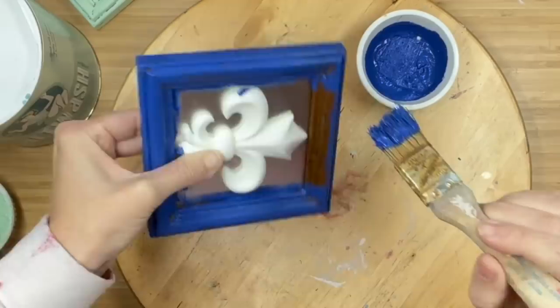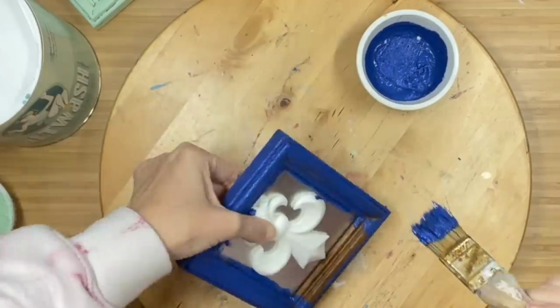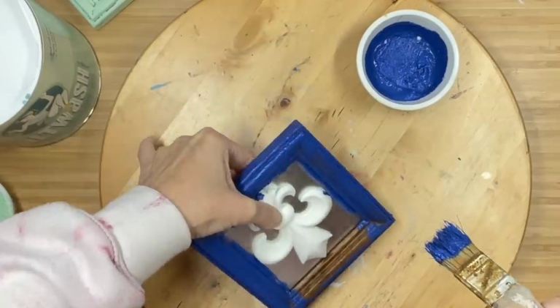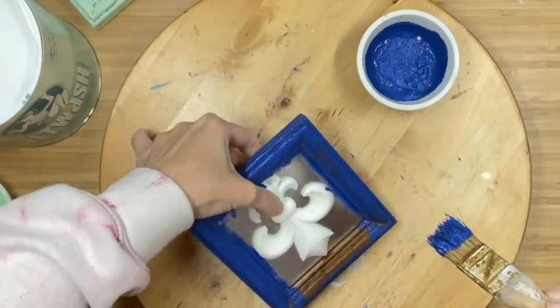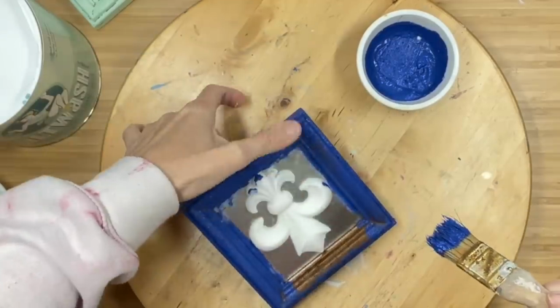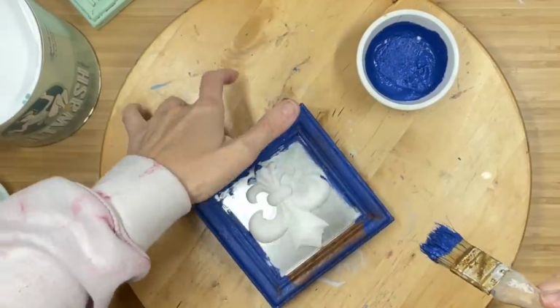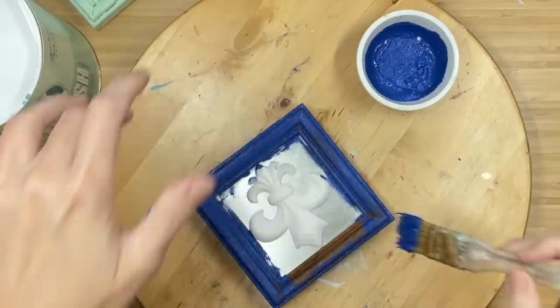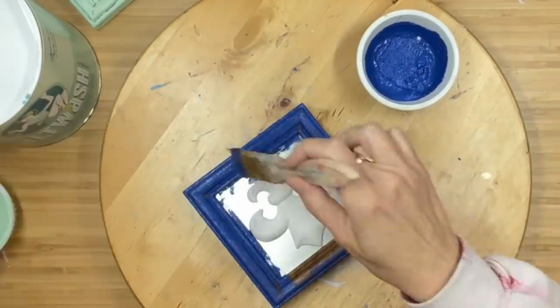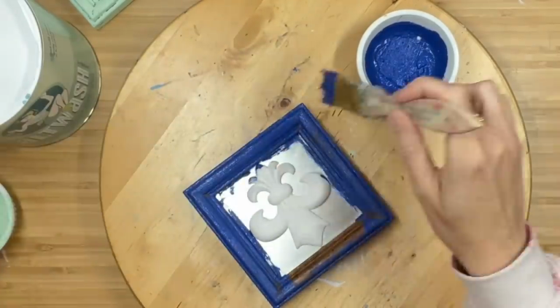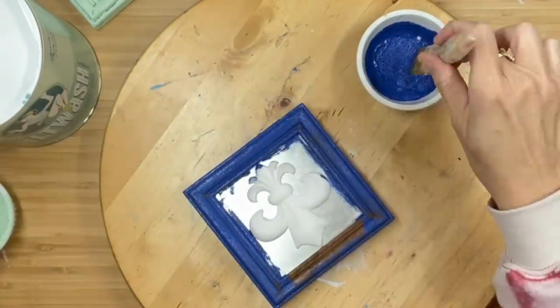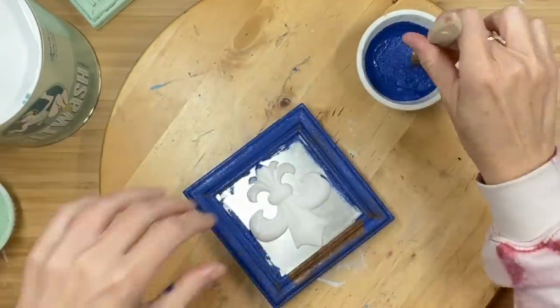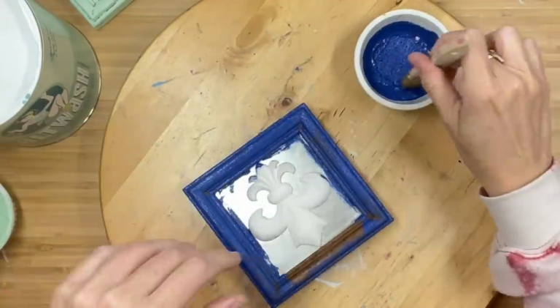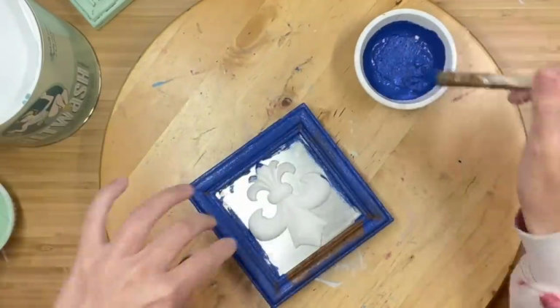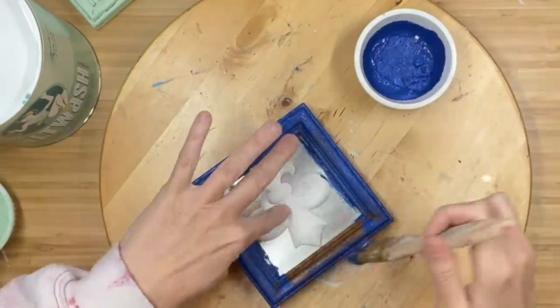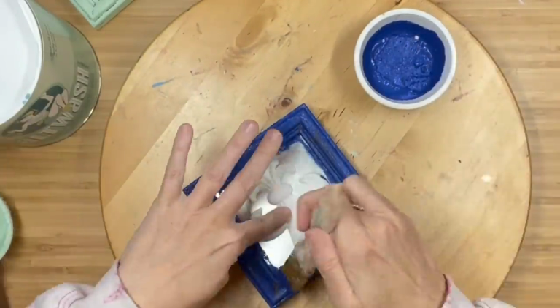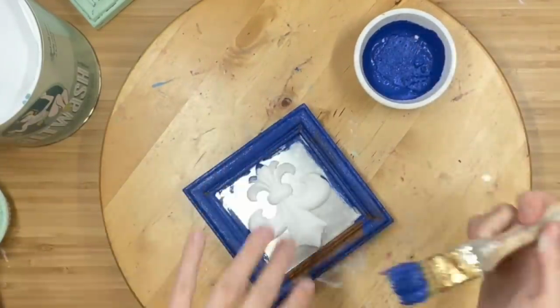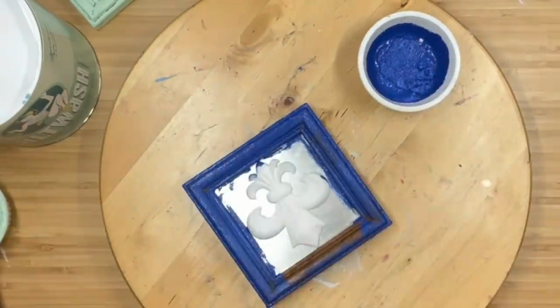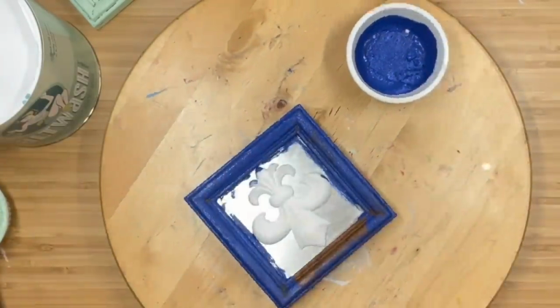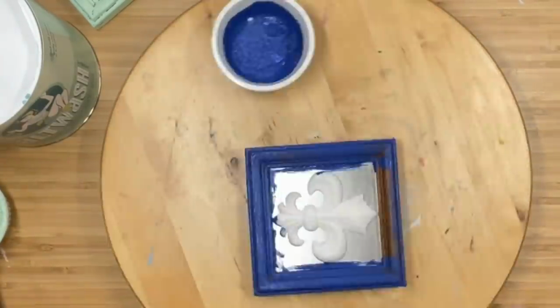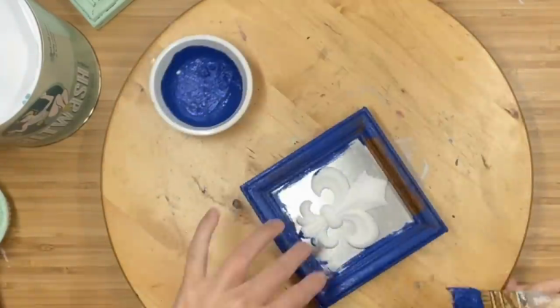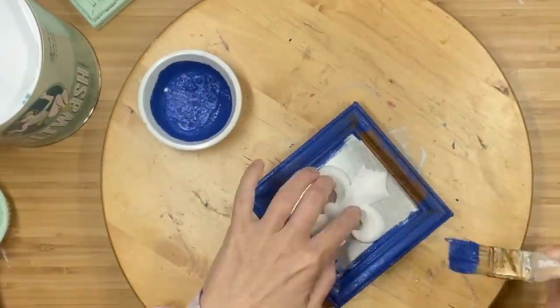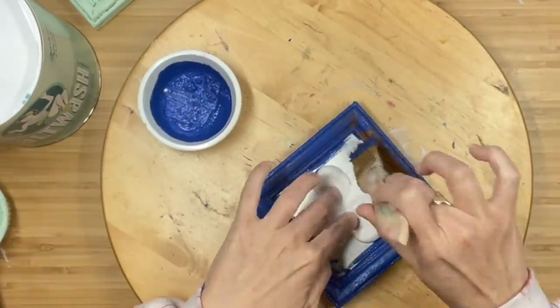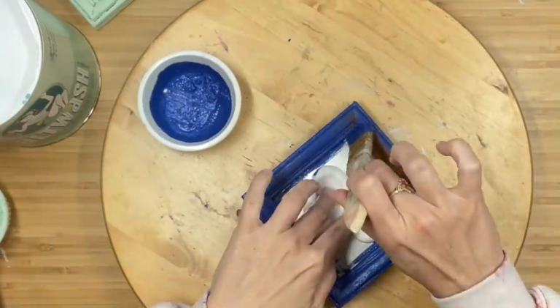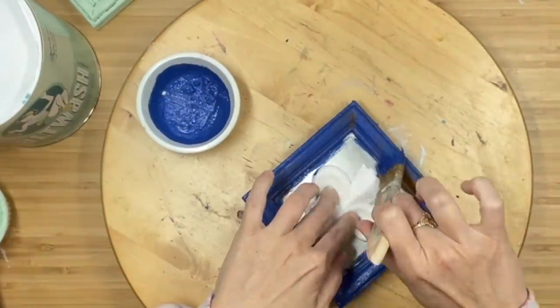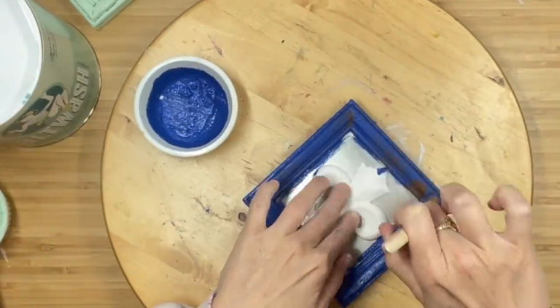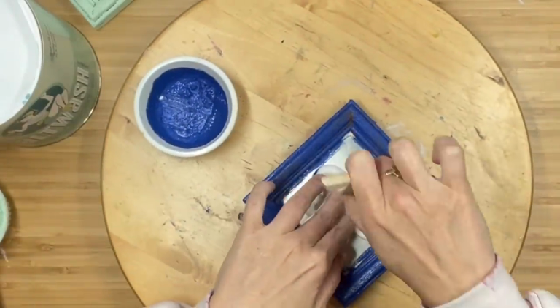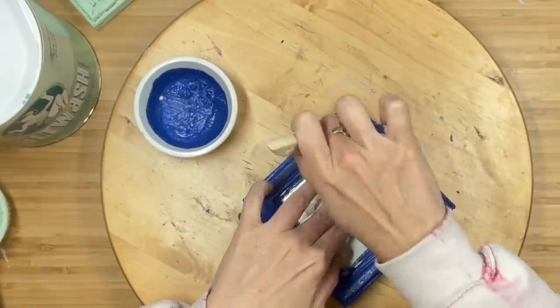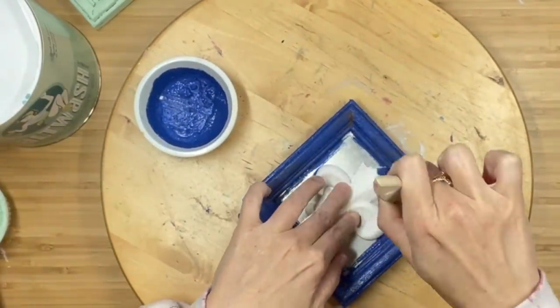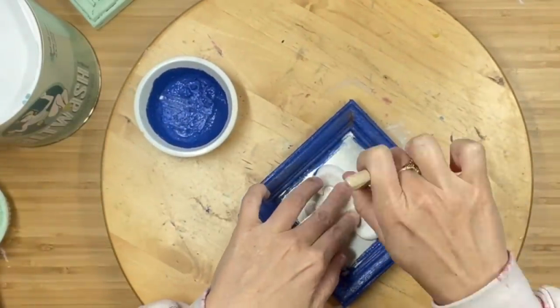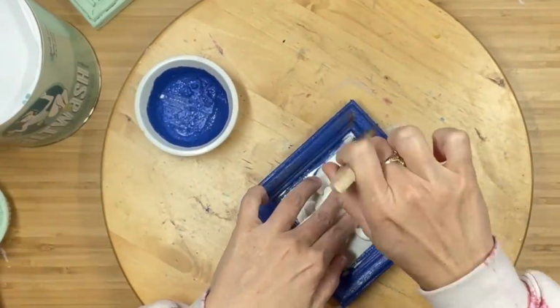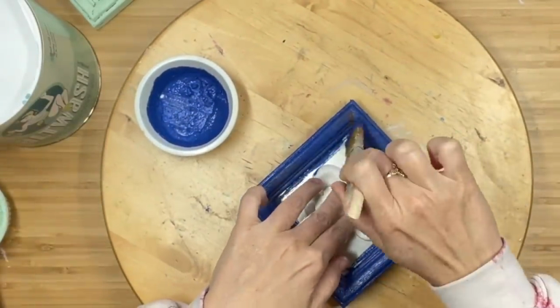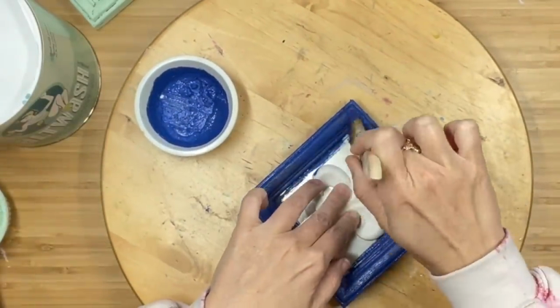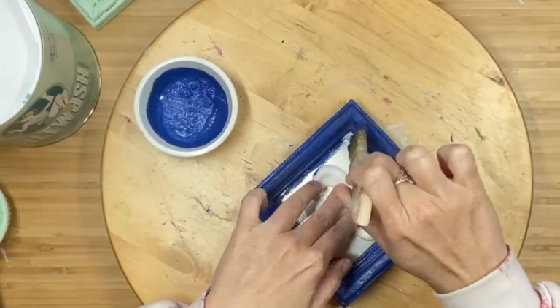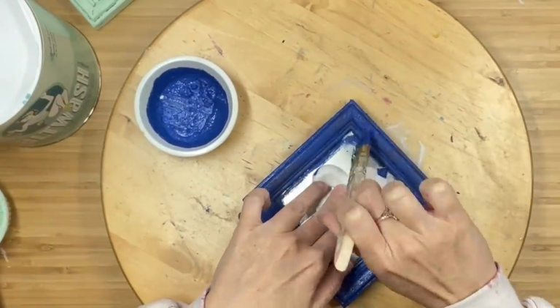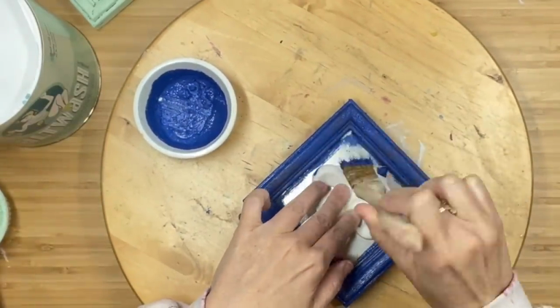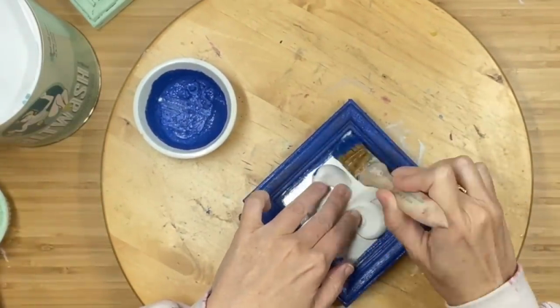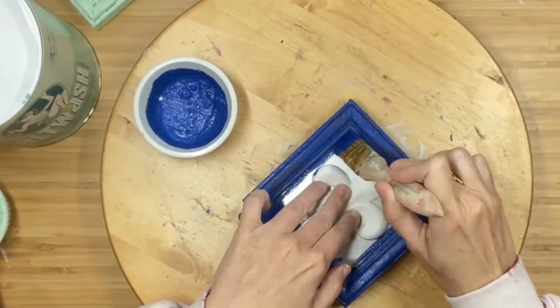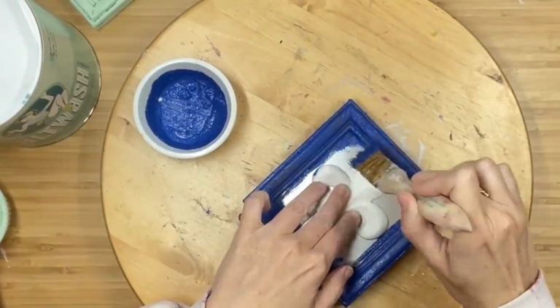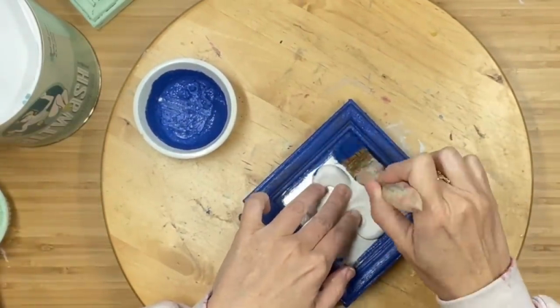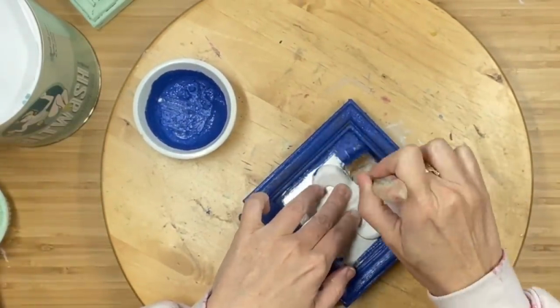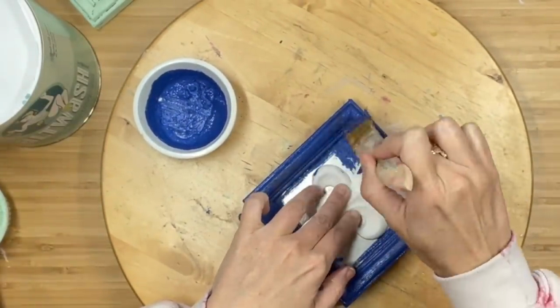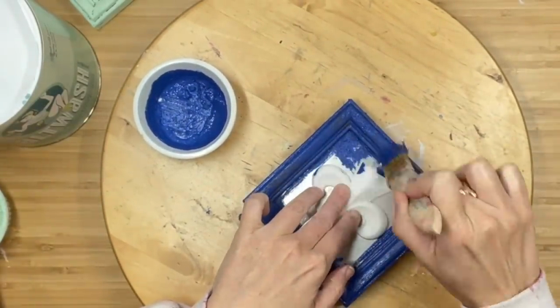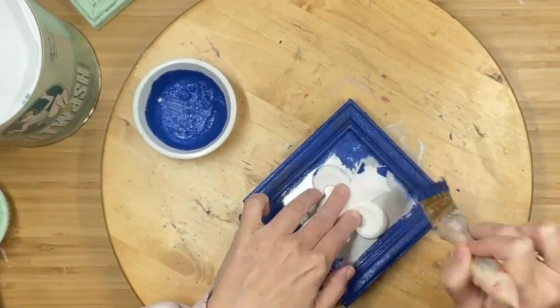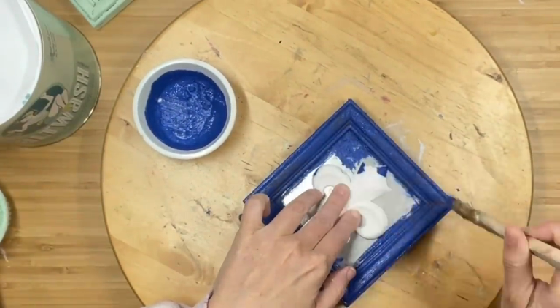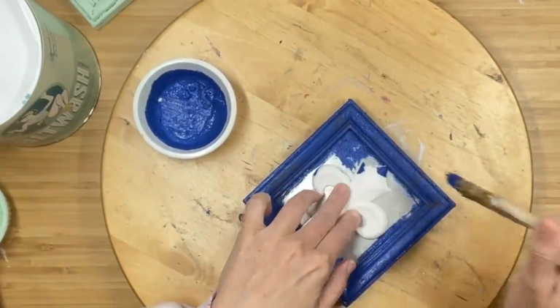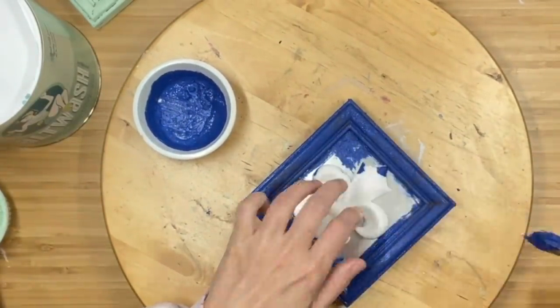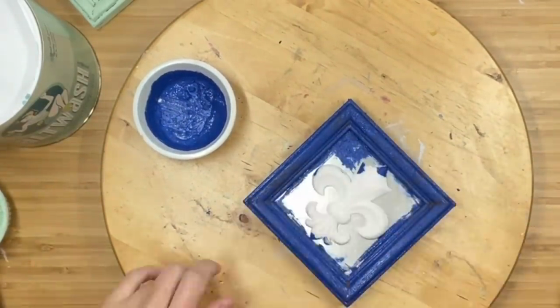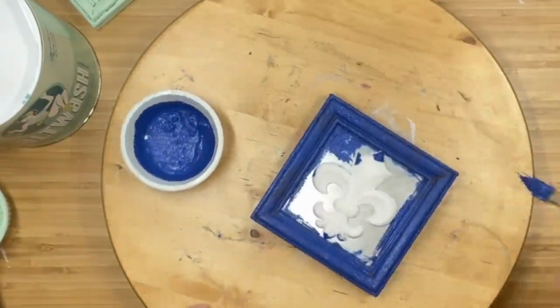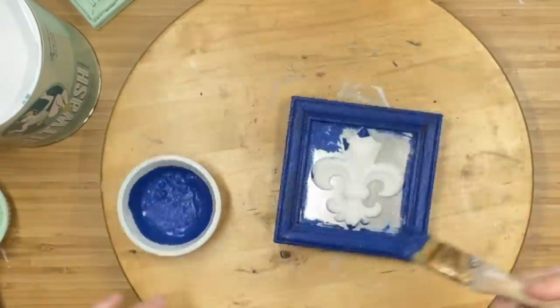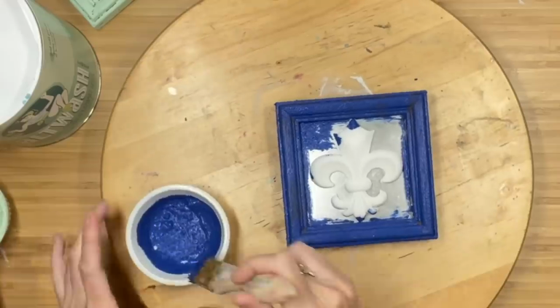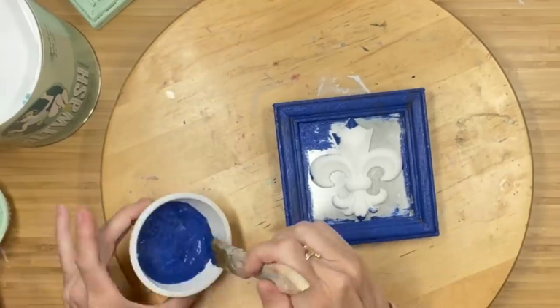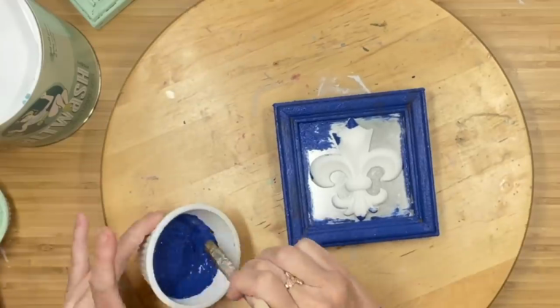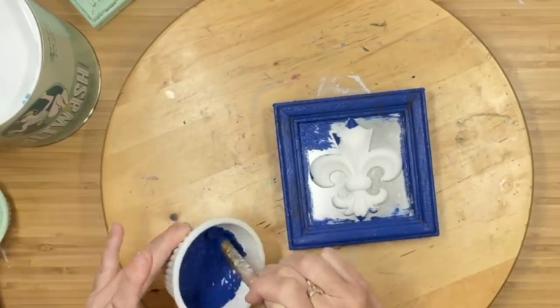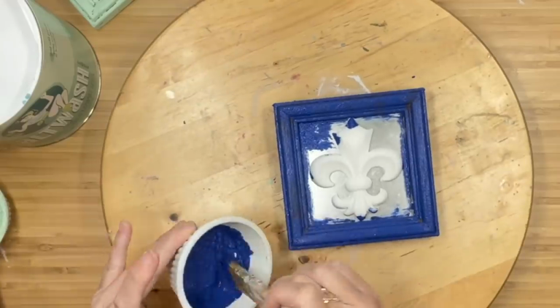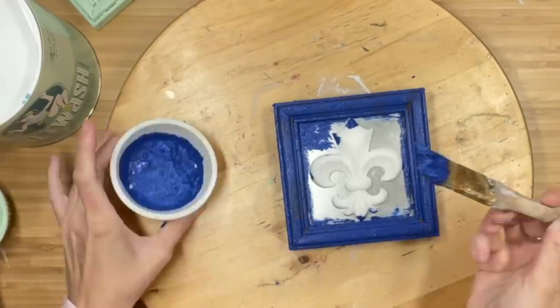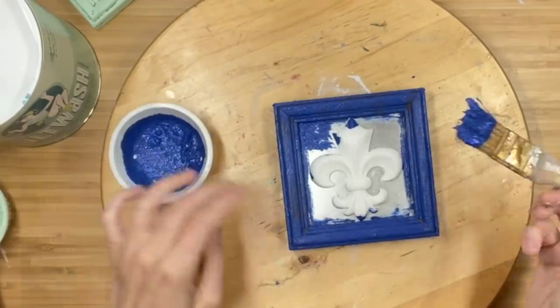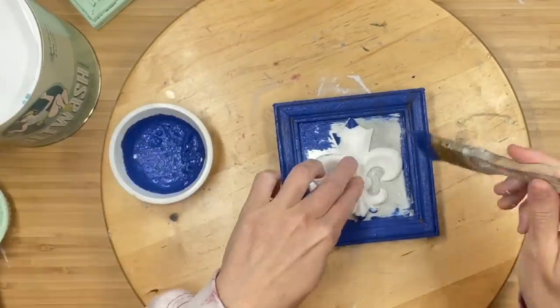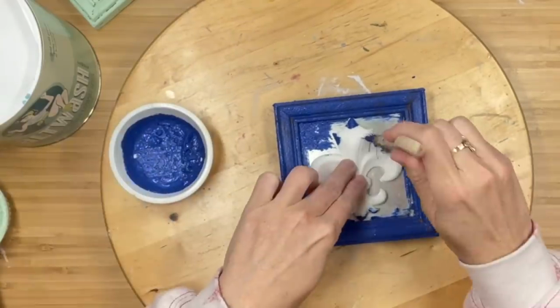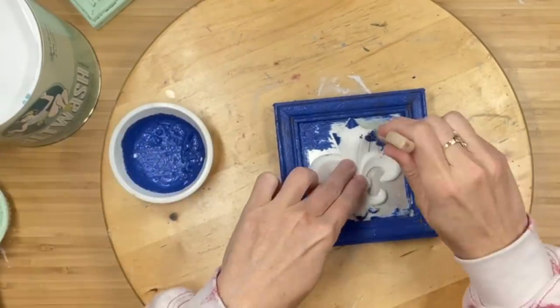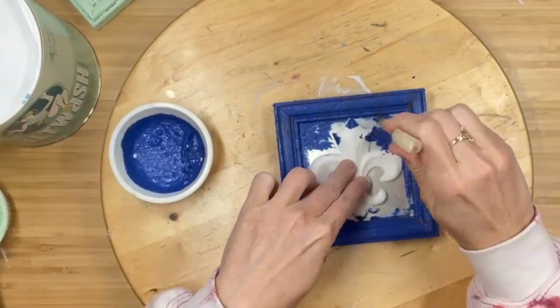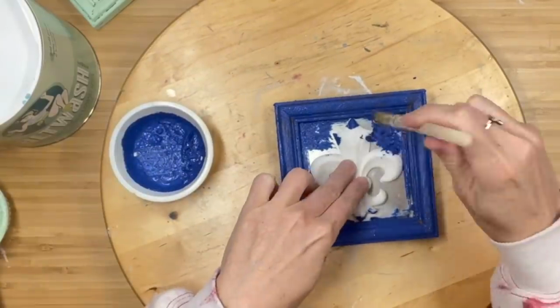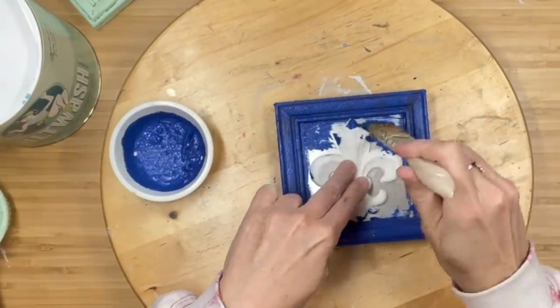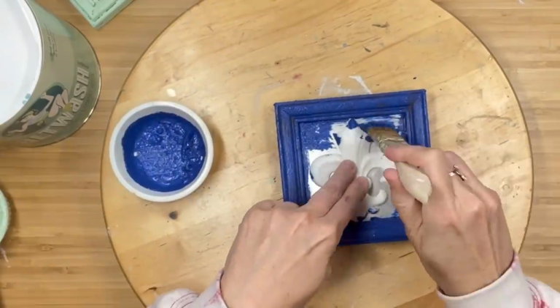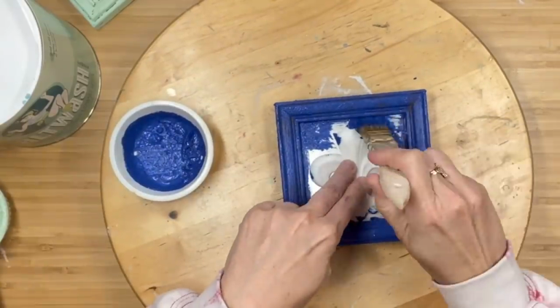All of my paint products are available on my website, unicorndustdesigns.com, and that link is in my description box.